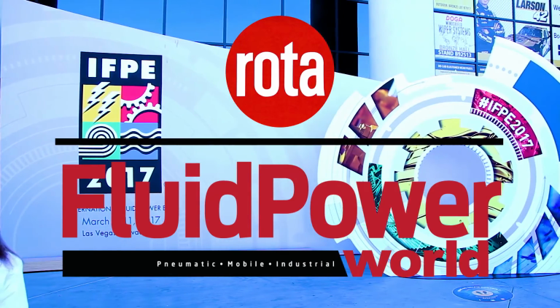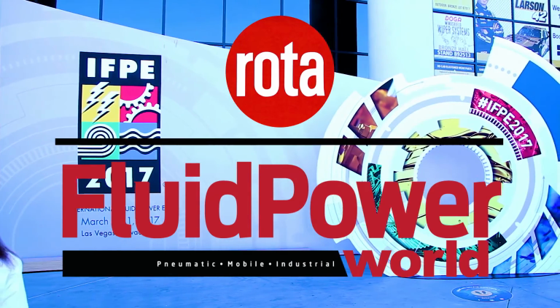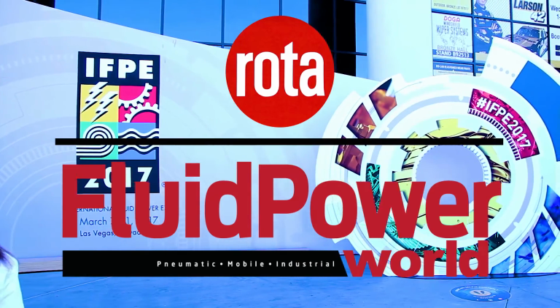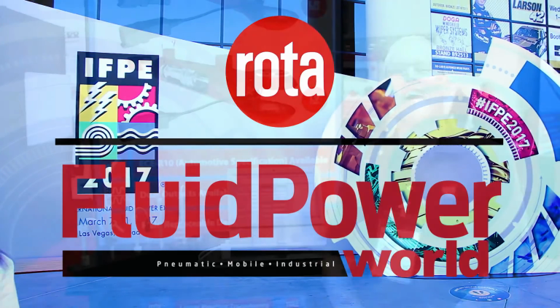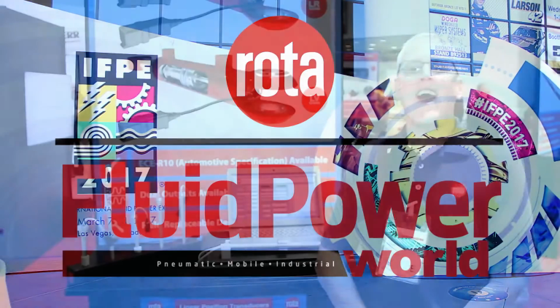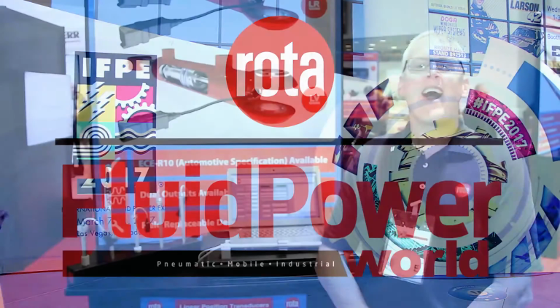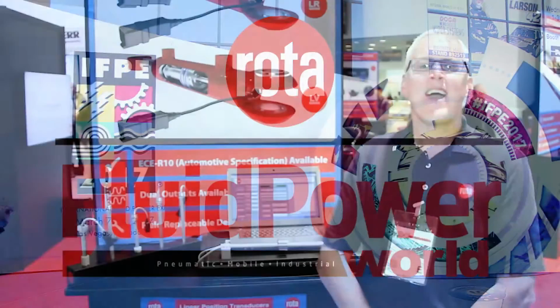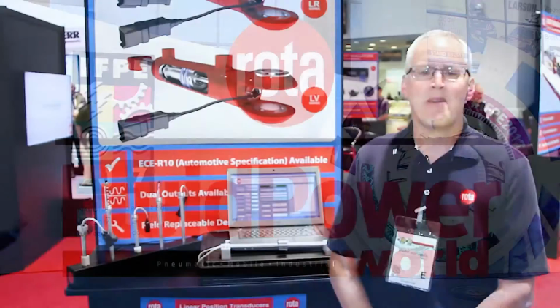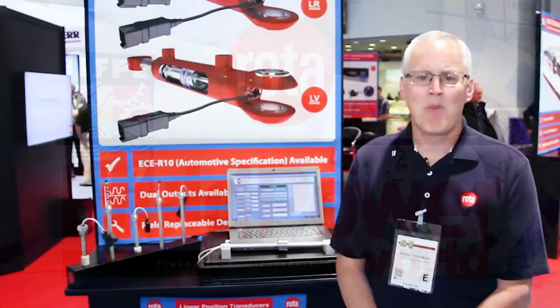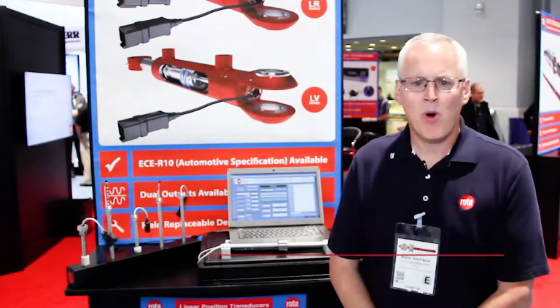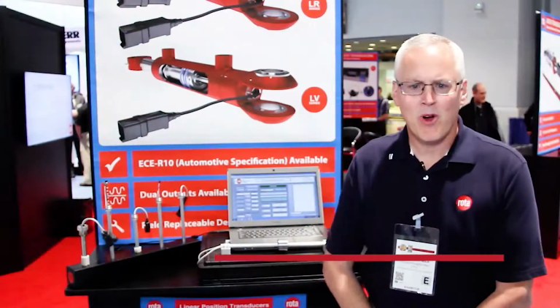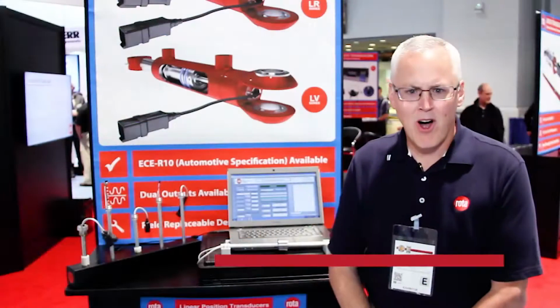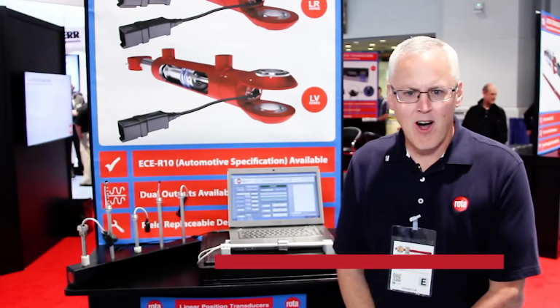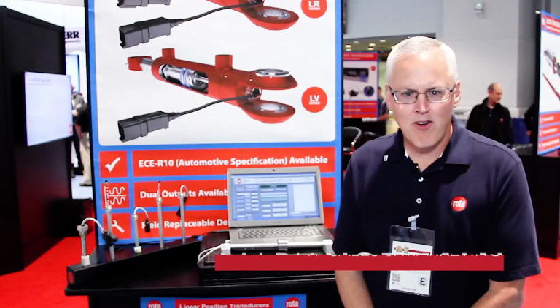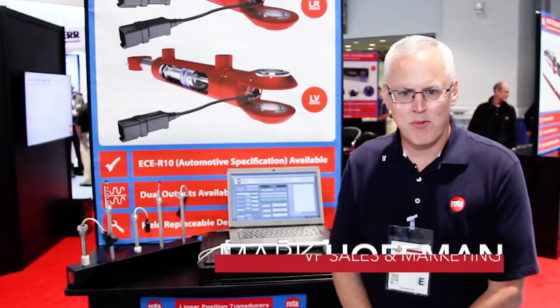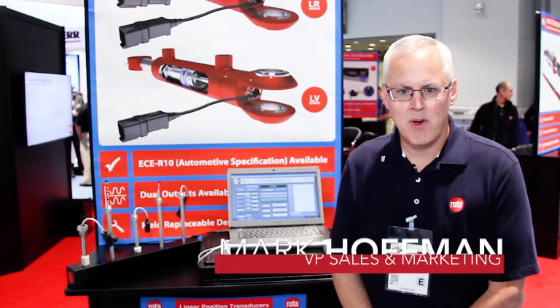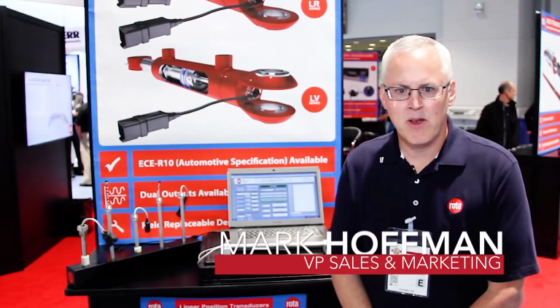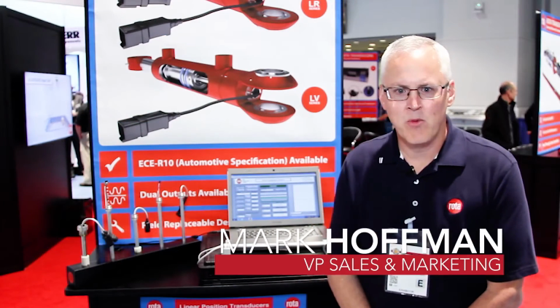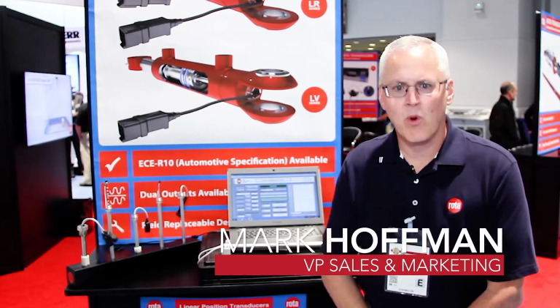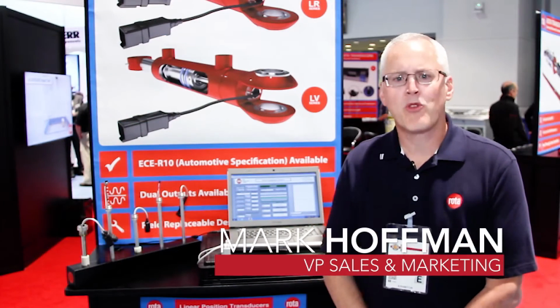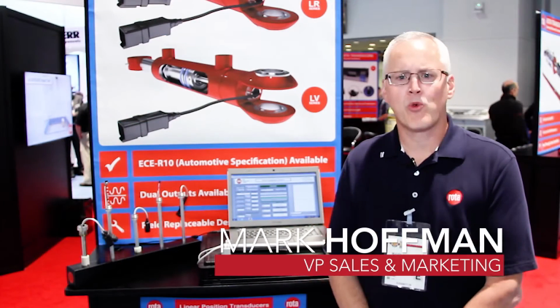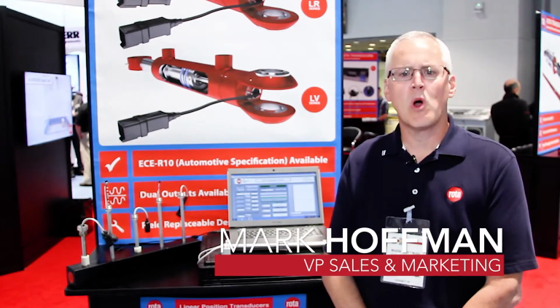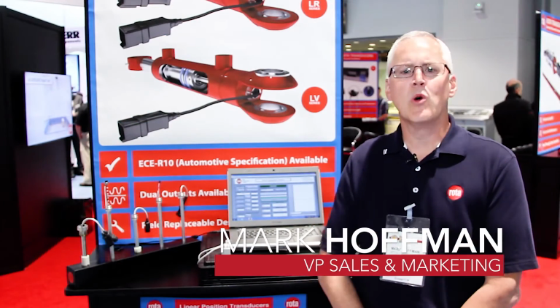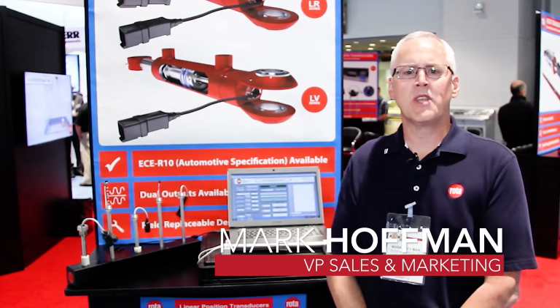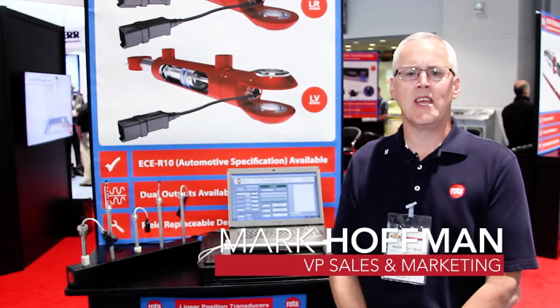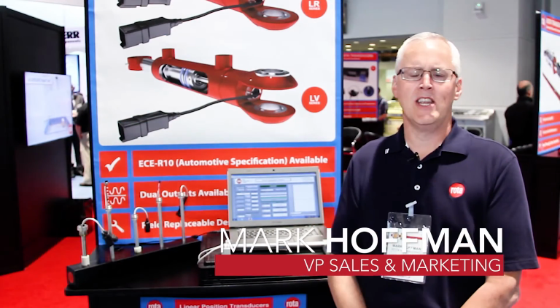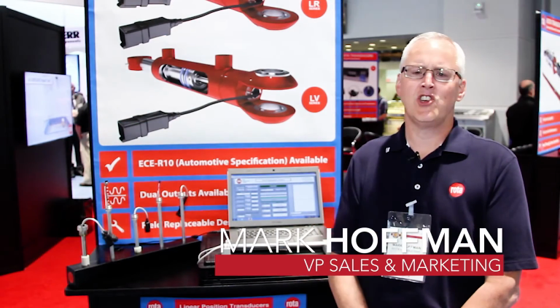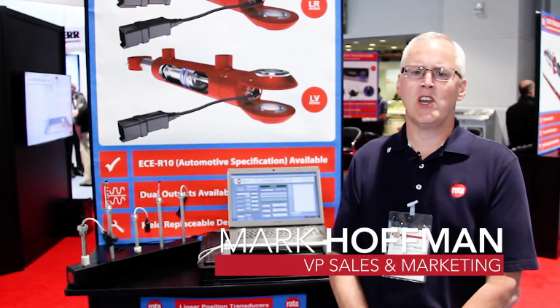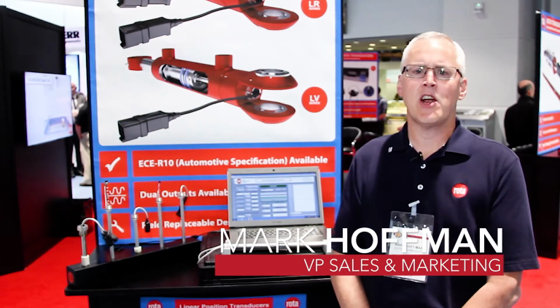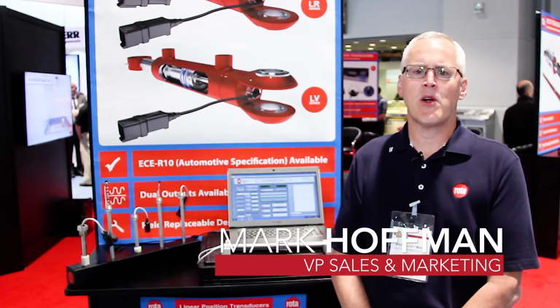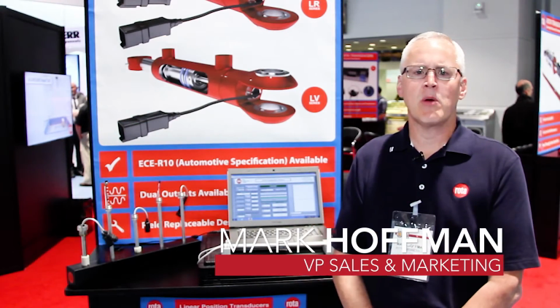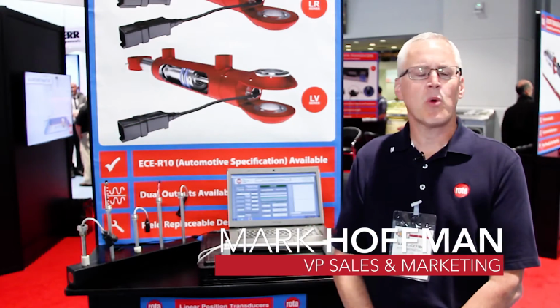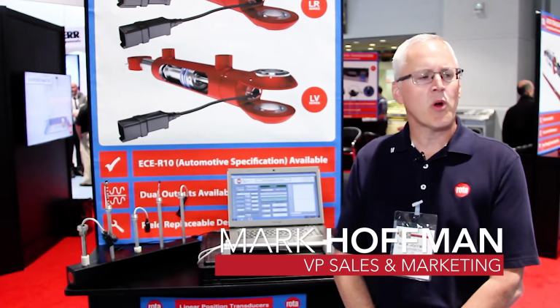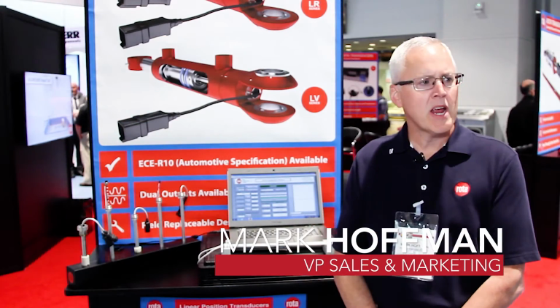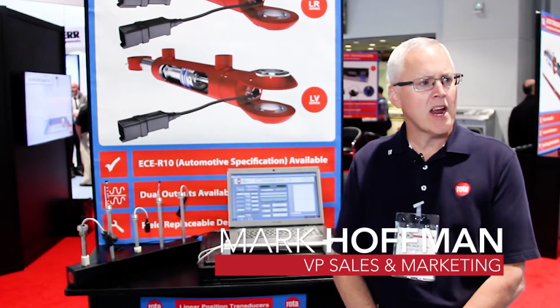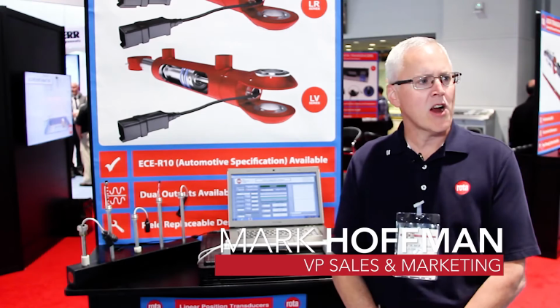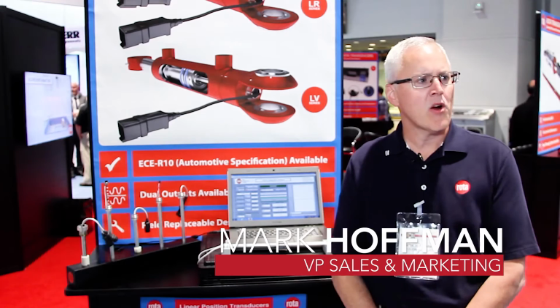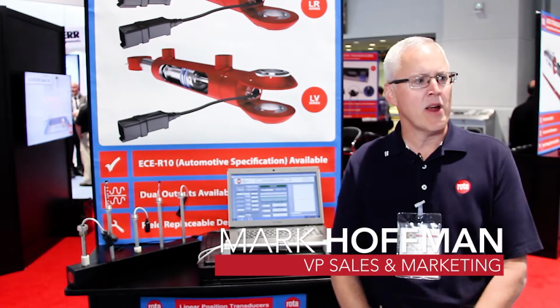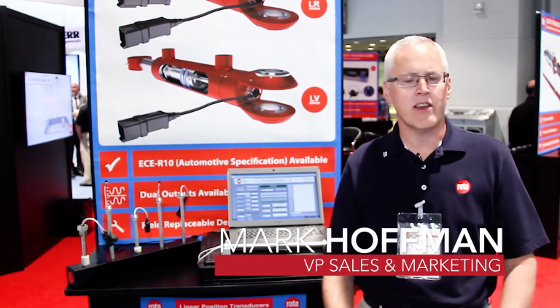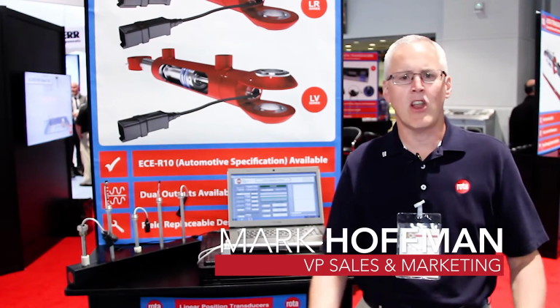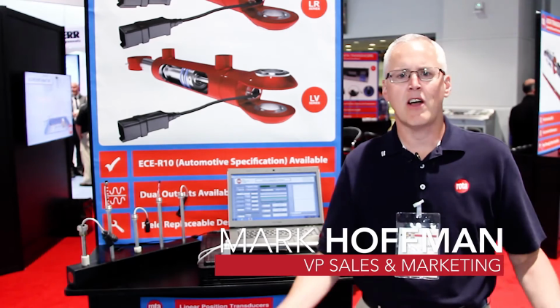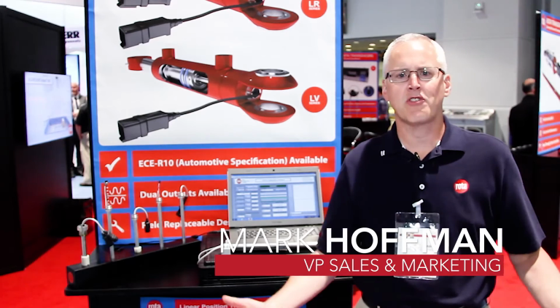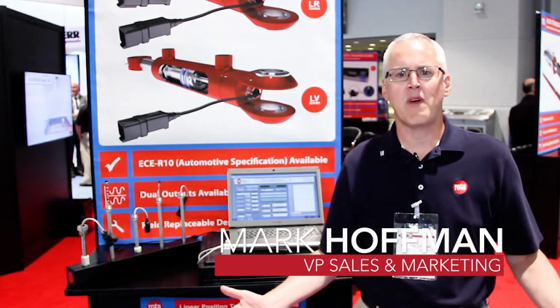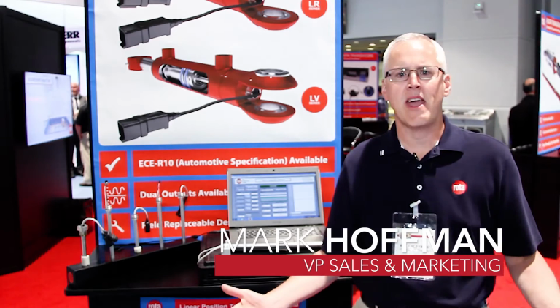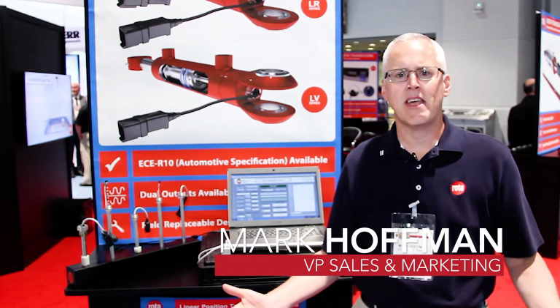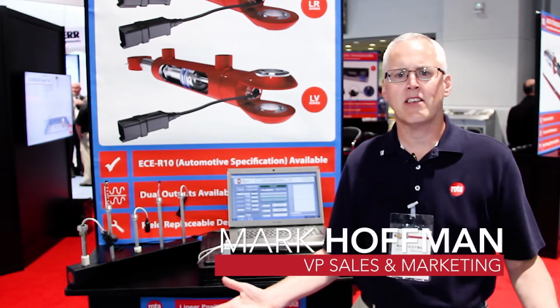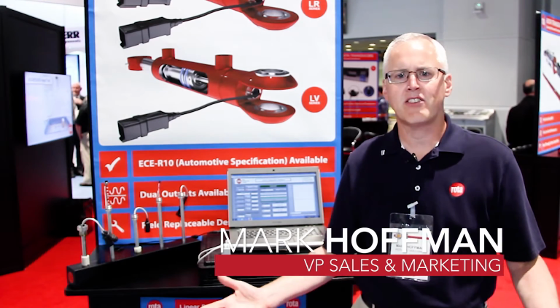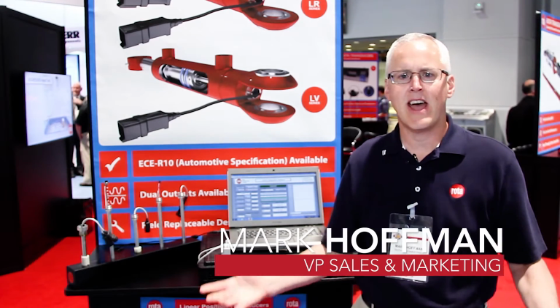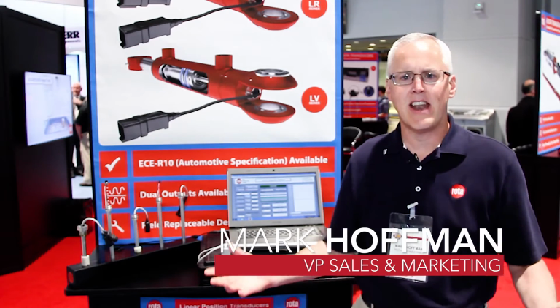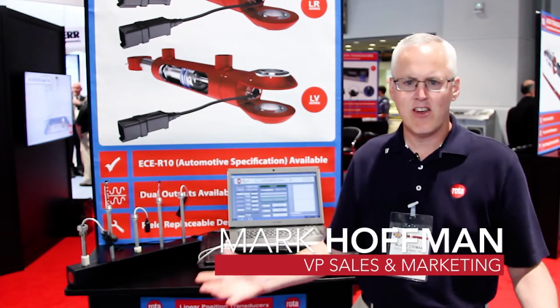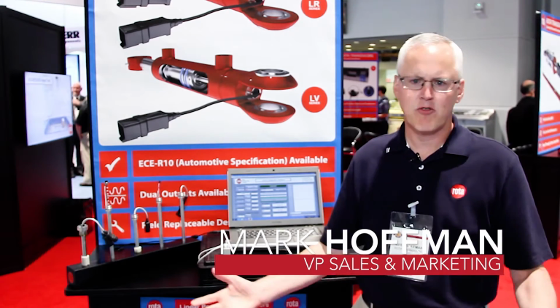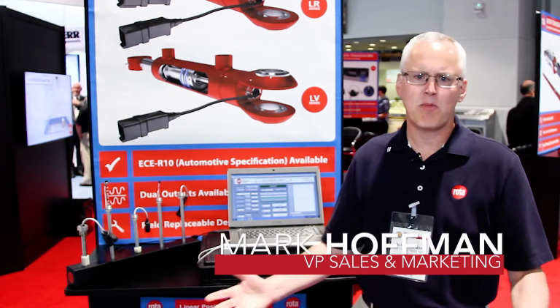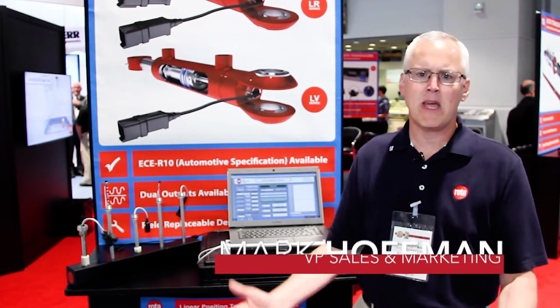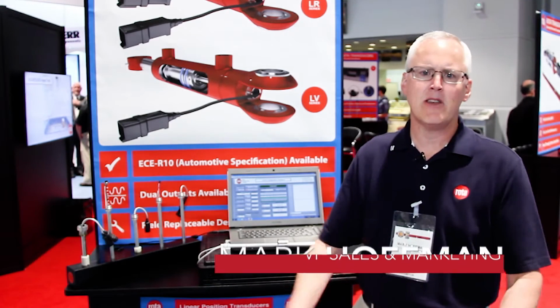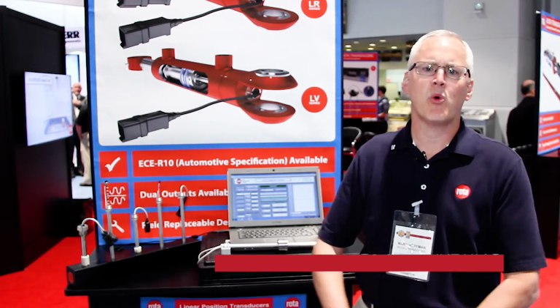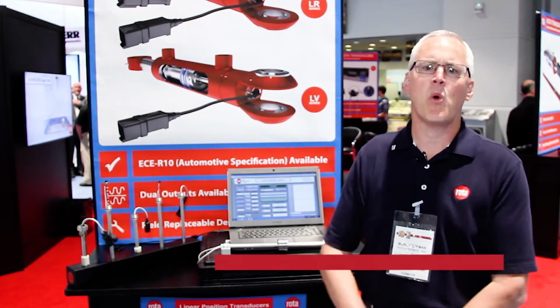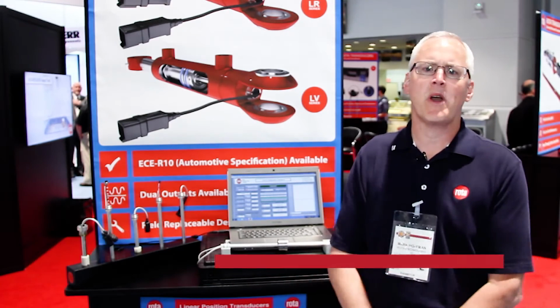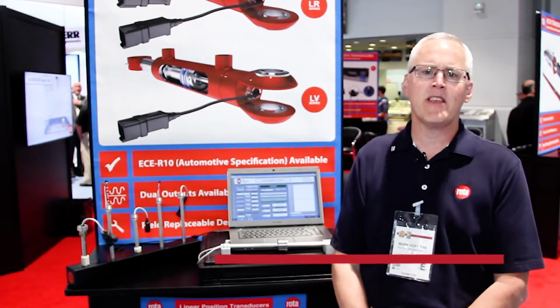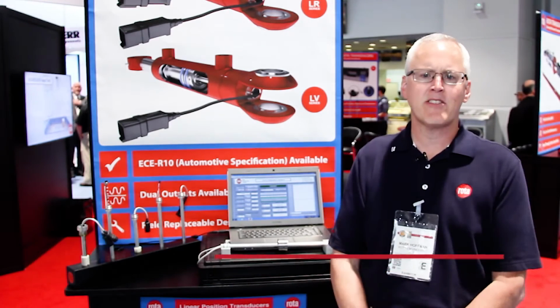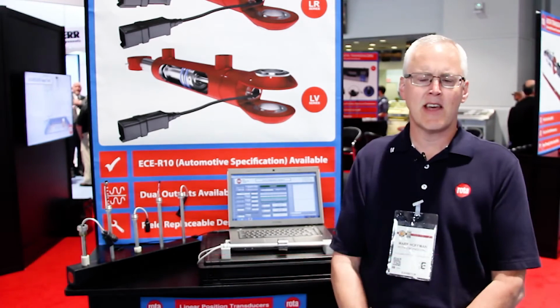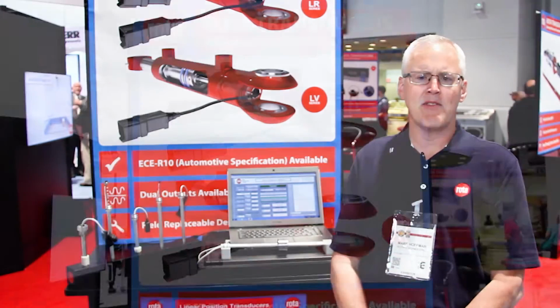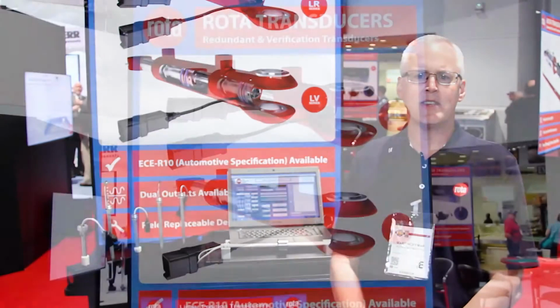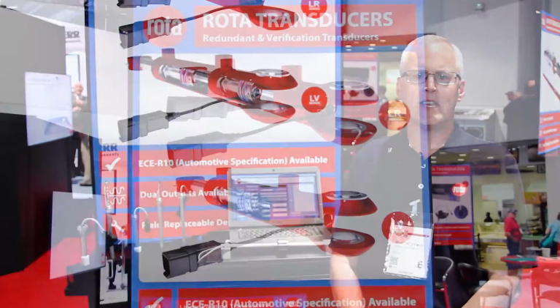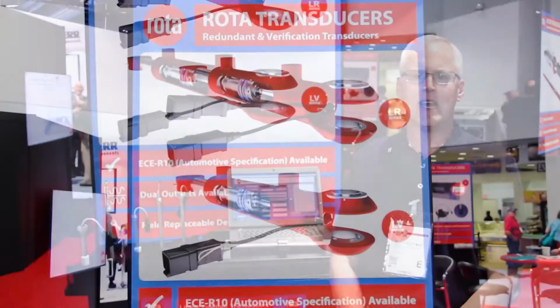Hi, I'm Mark Hoffman with Rota Engineering. We're here in Las Vegas at IFPE 2017.